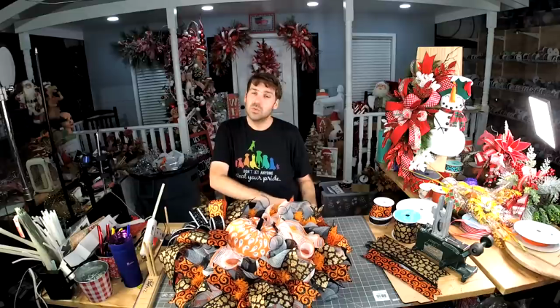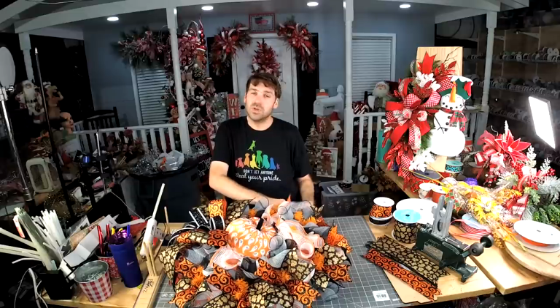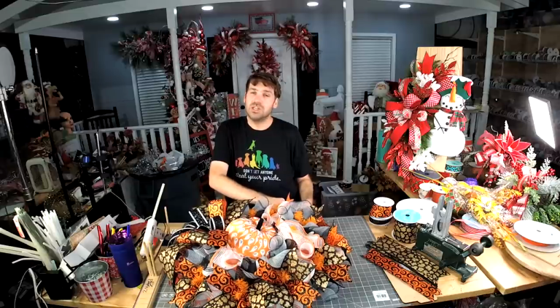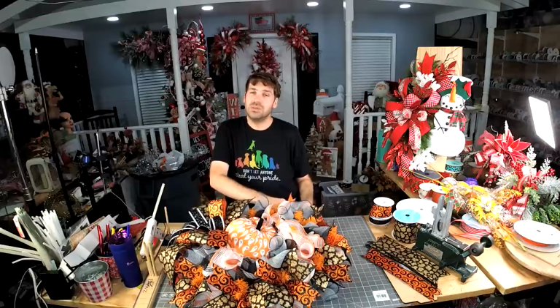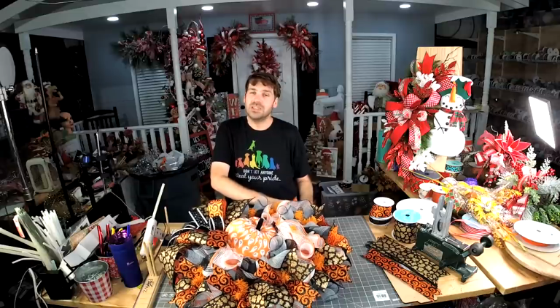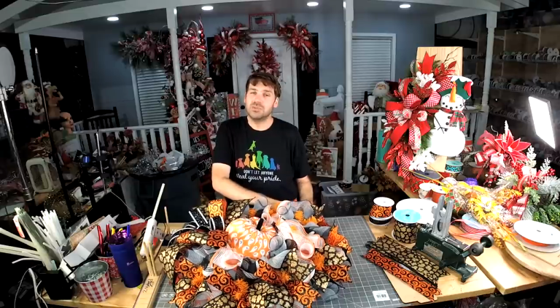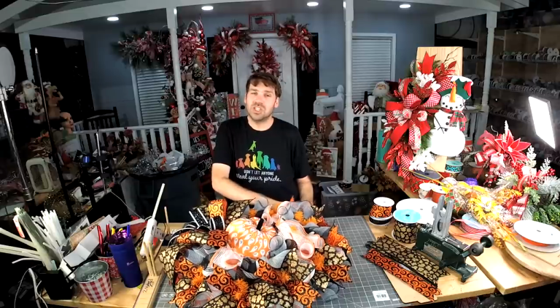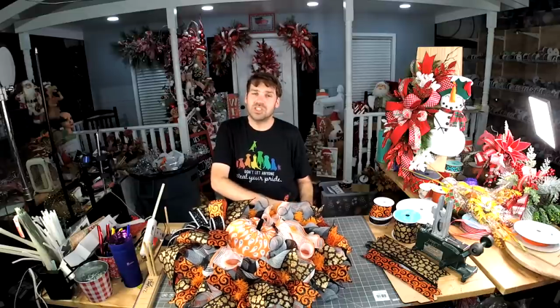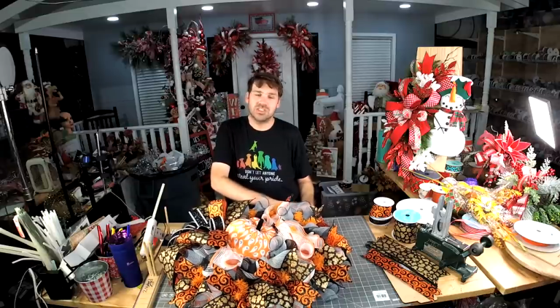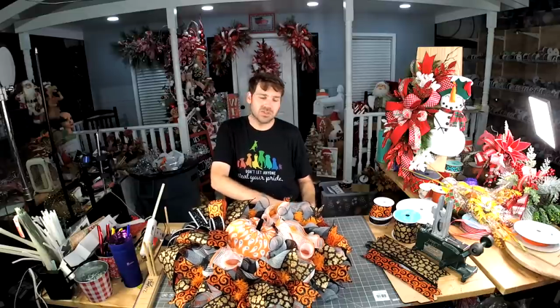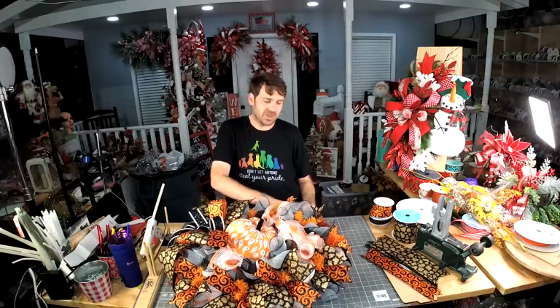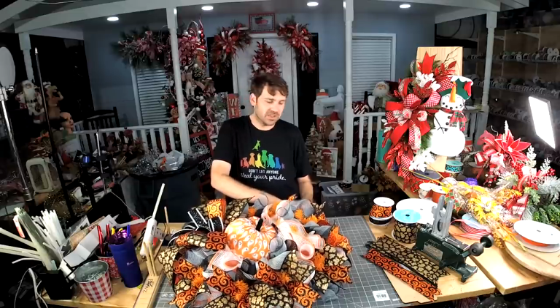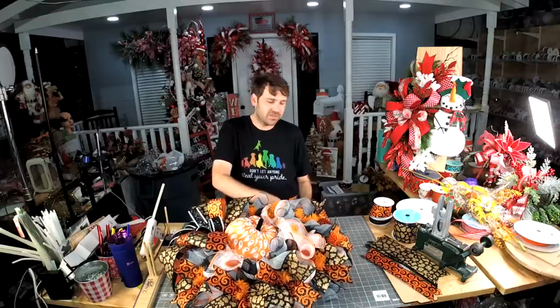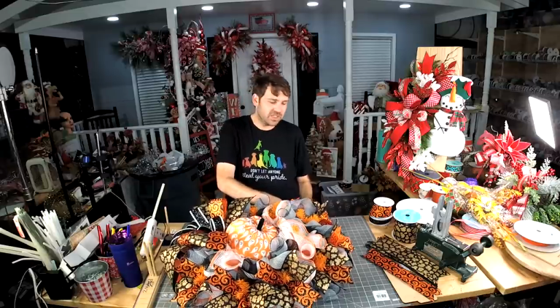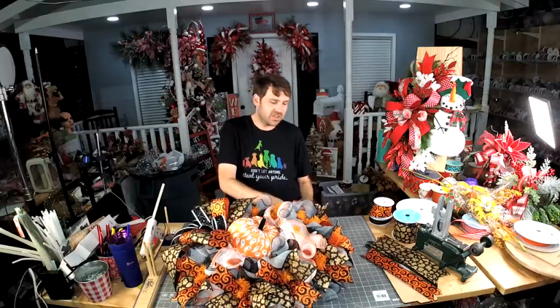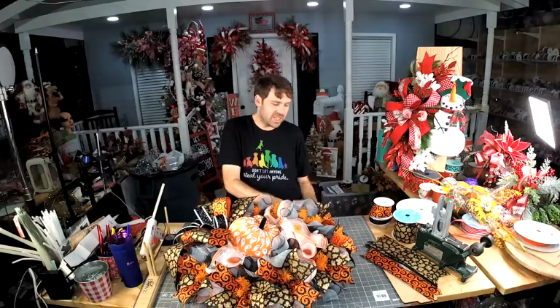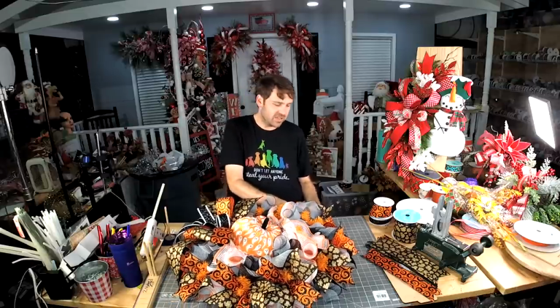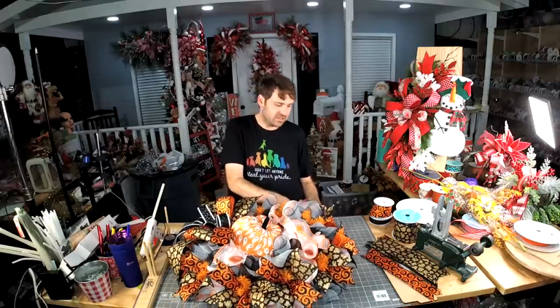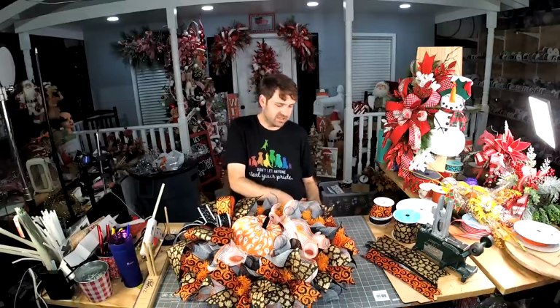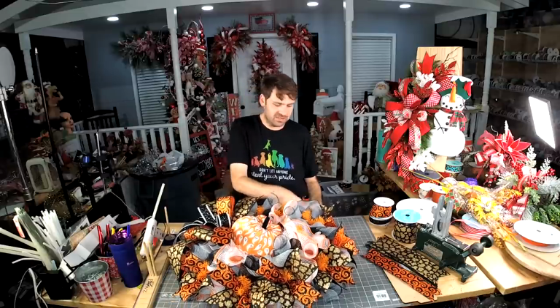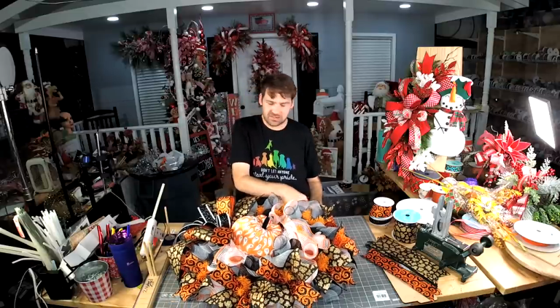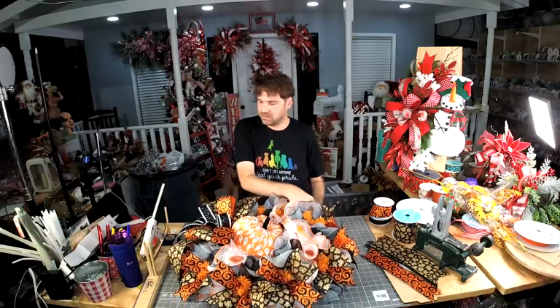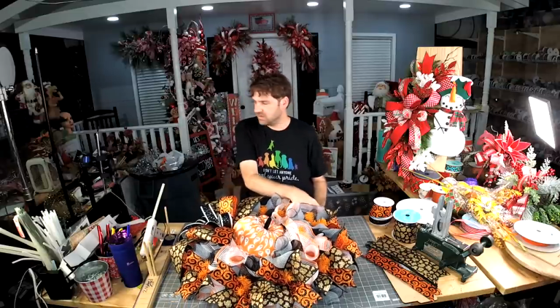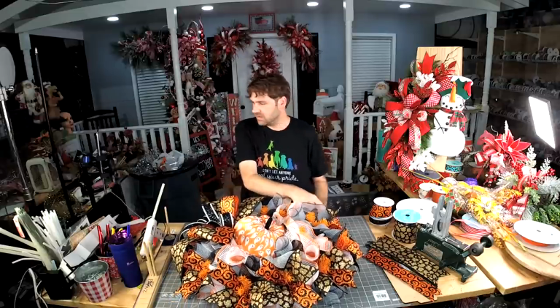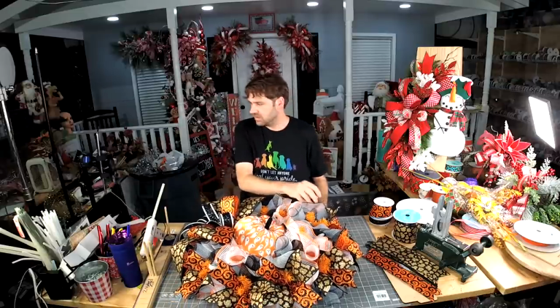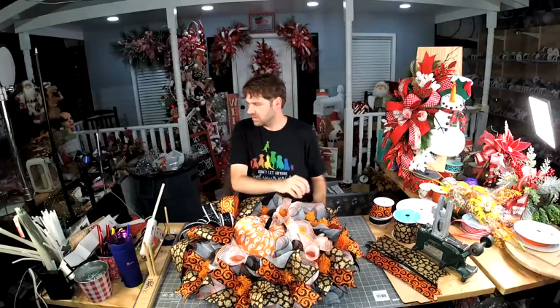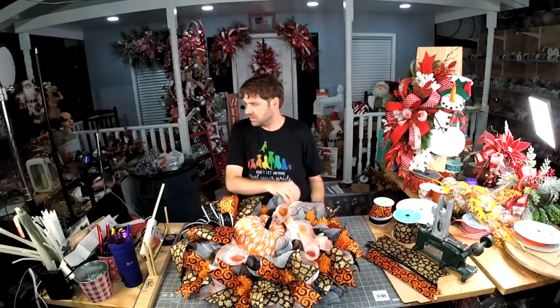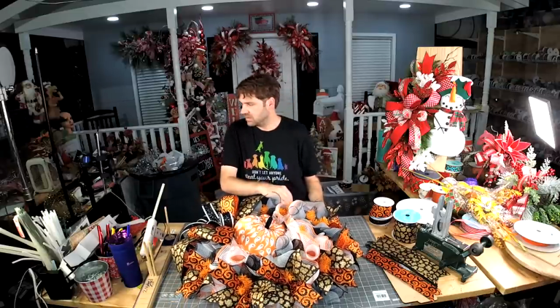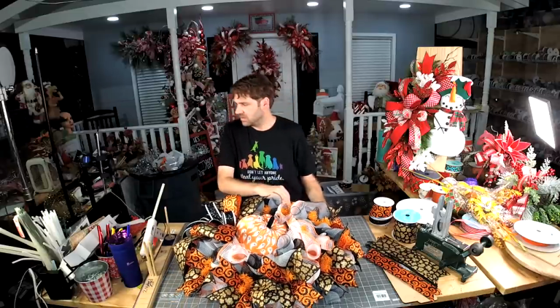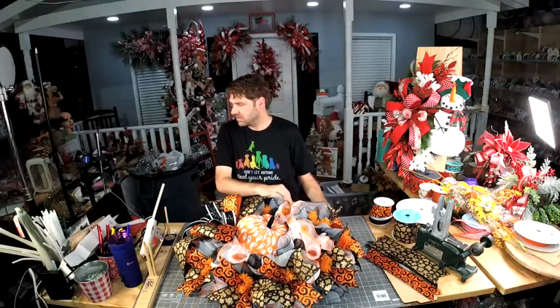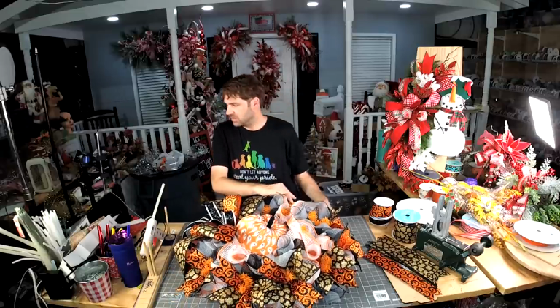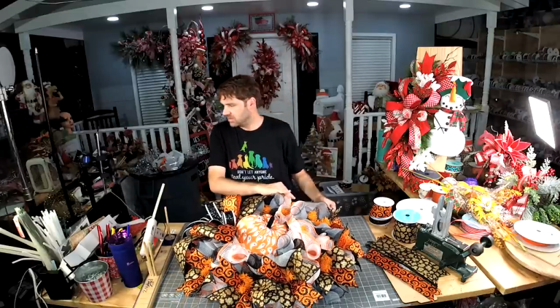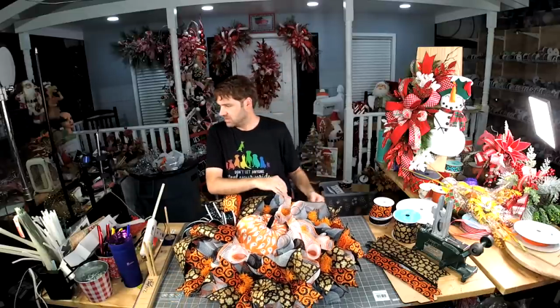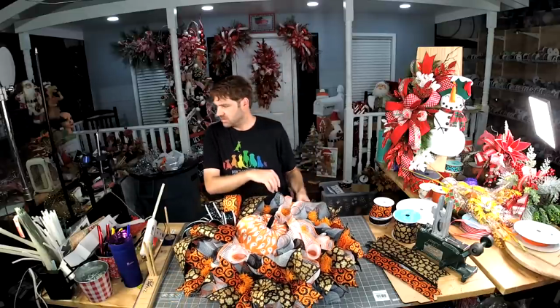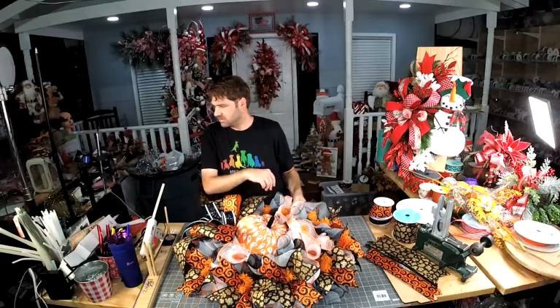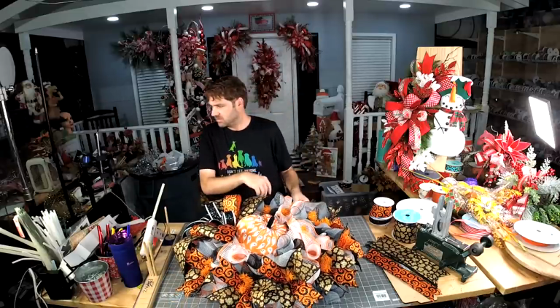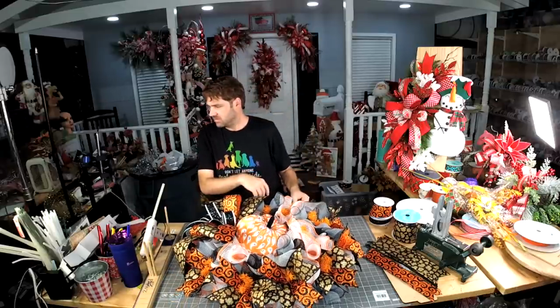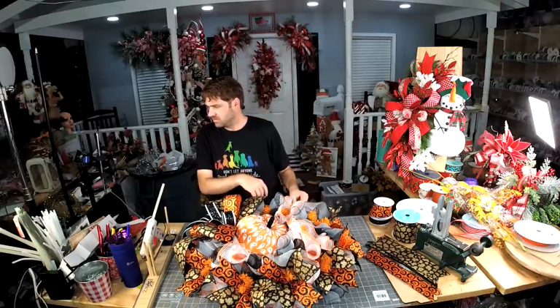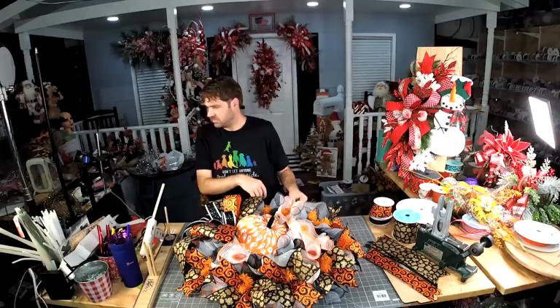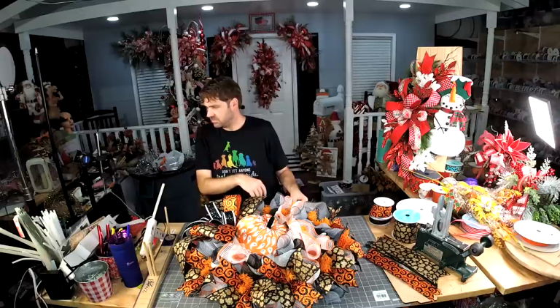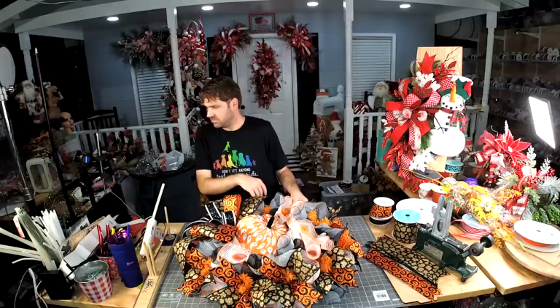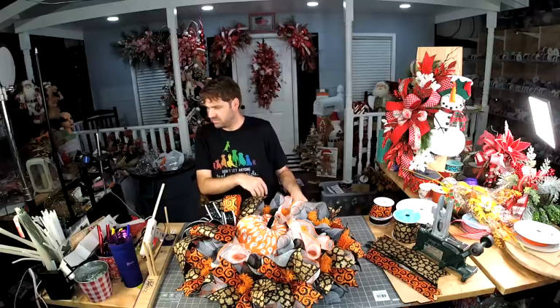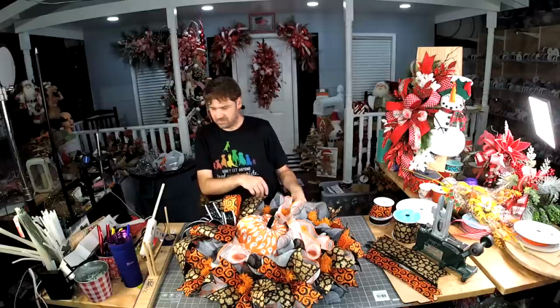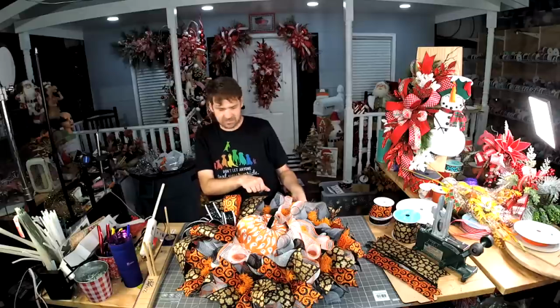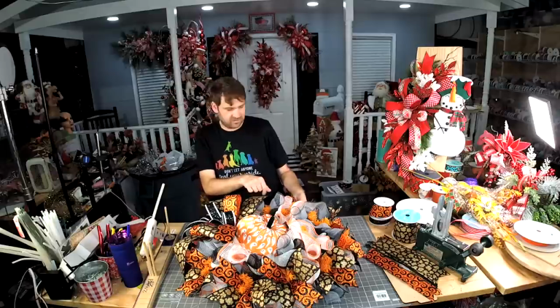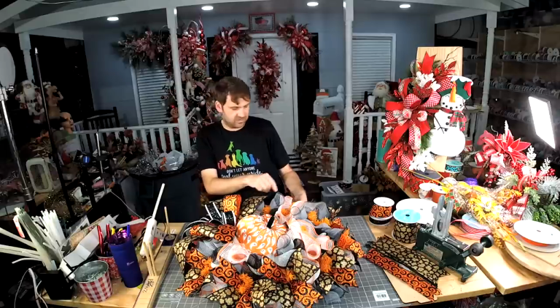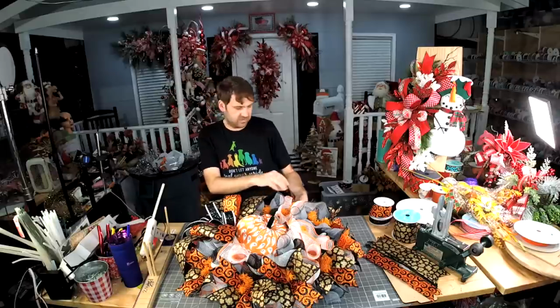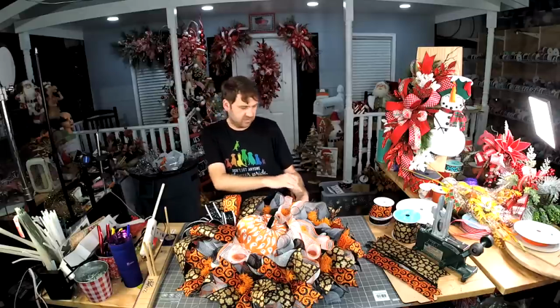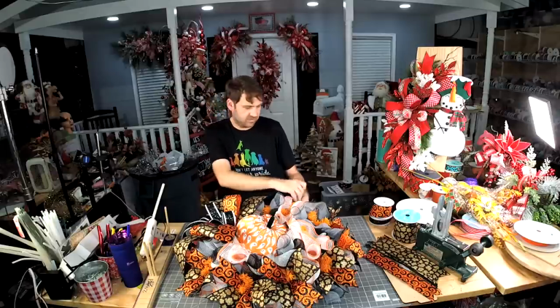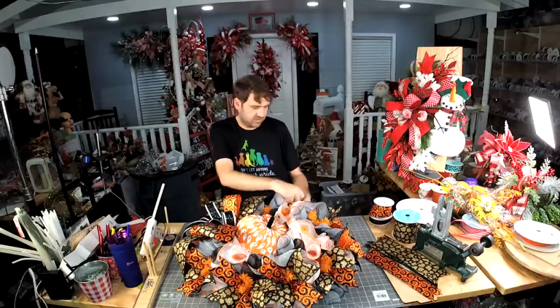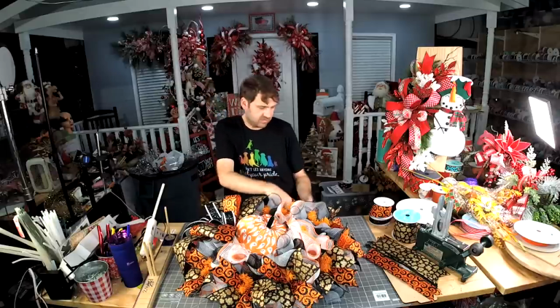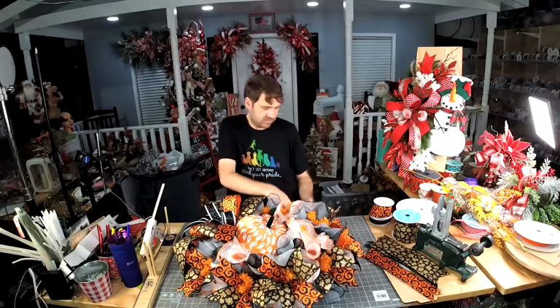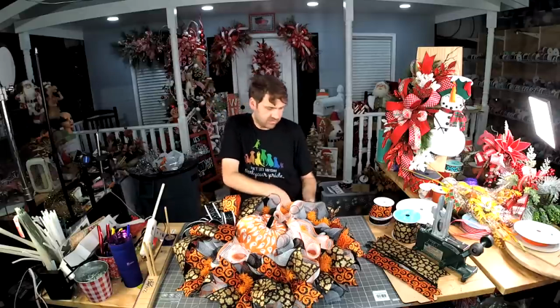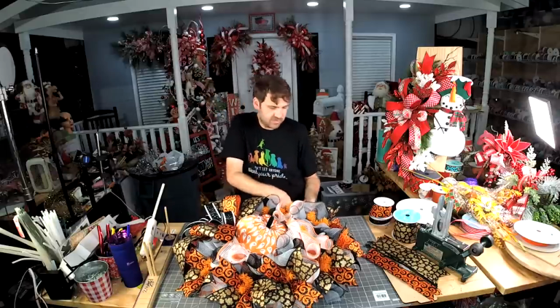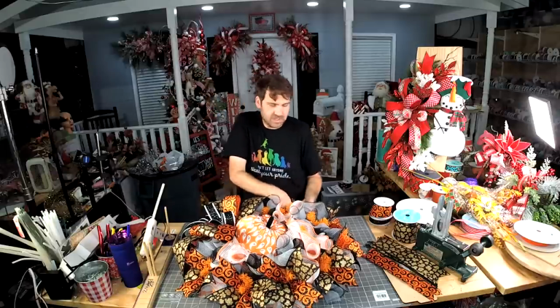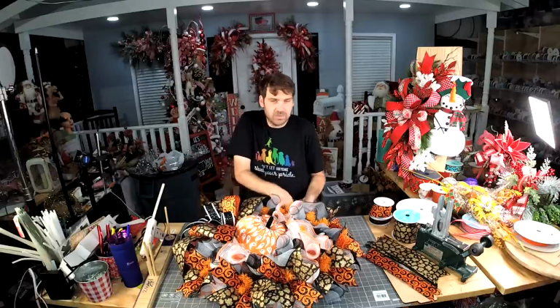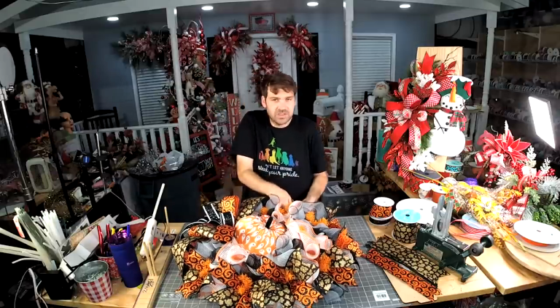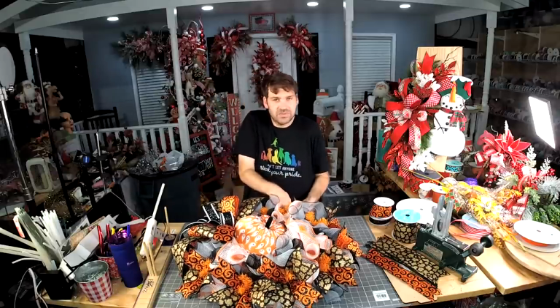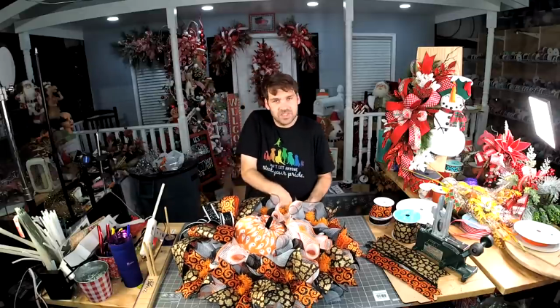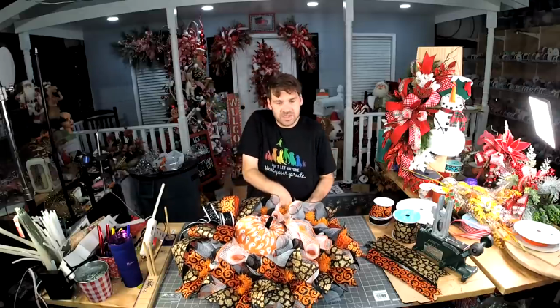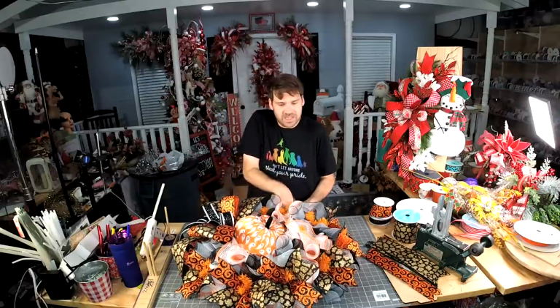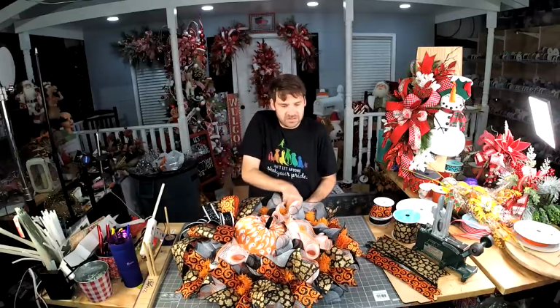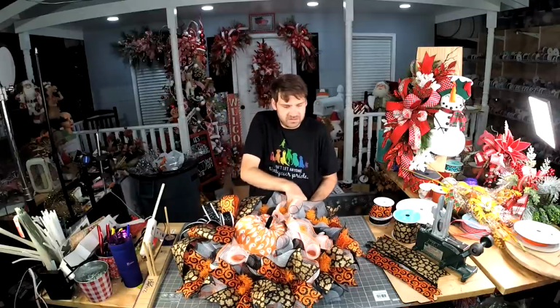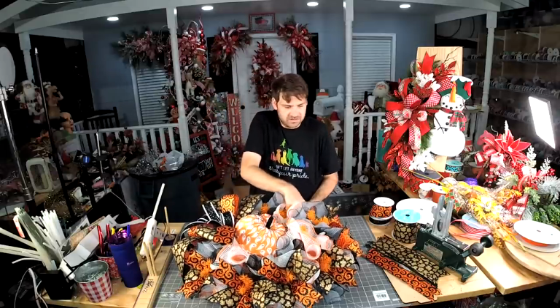So we're going to make some changes. We're going to figure it out.